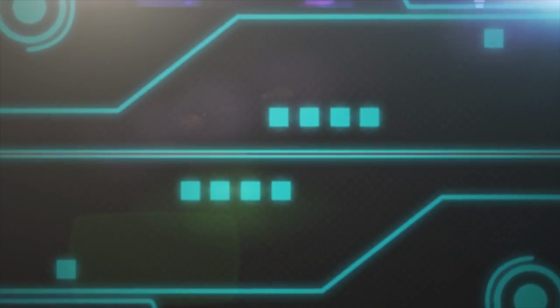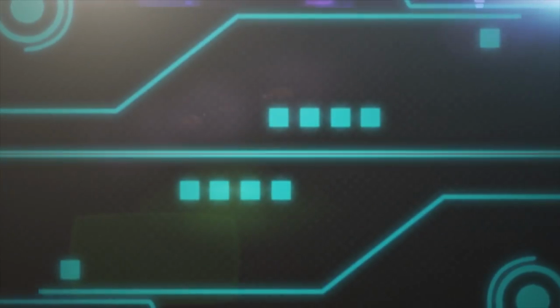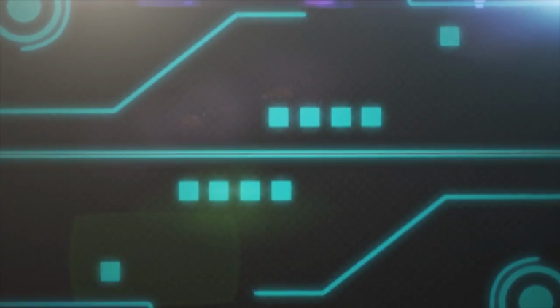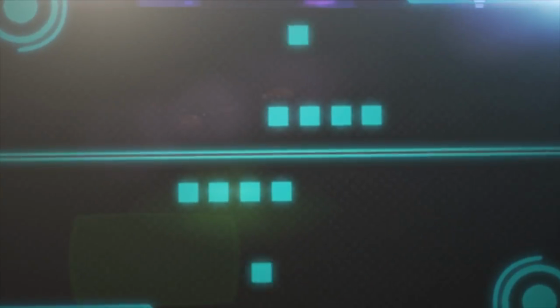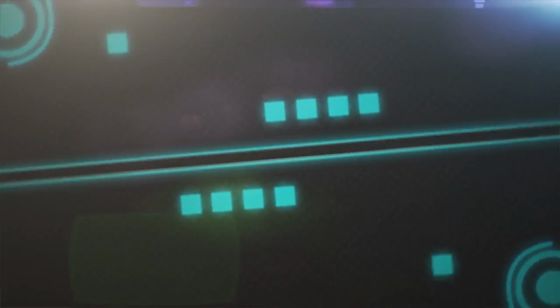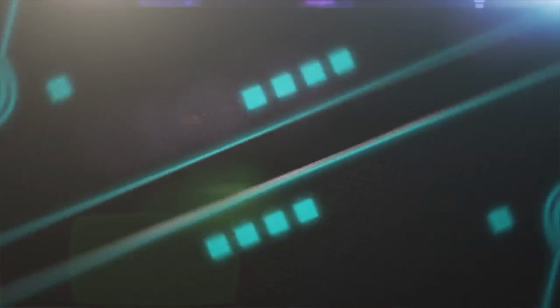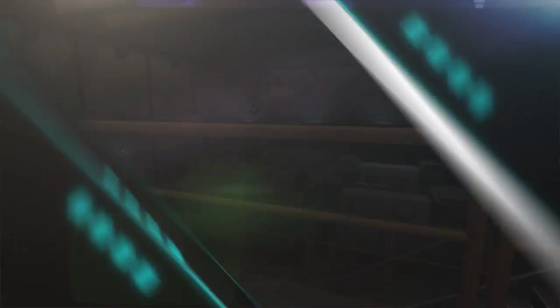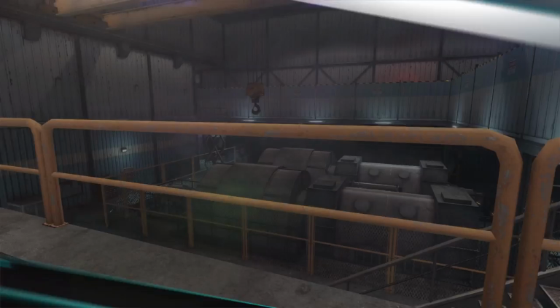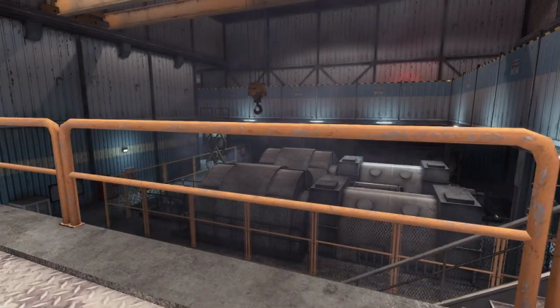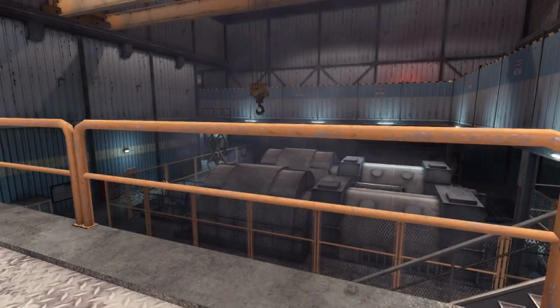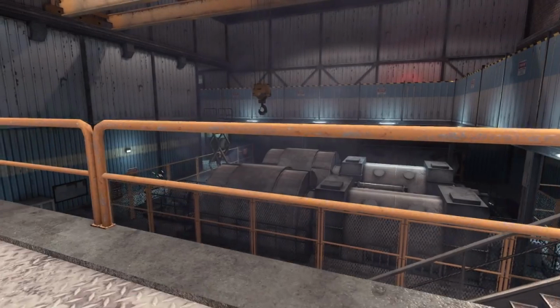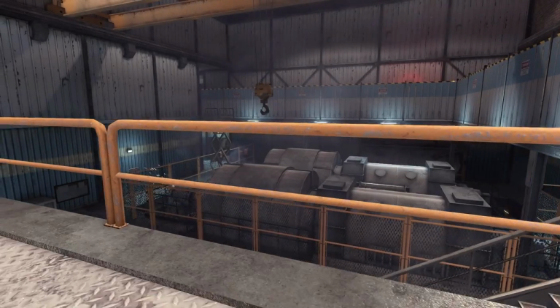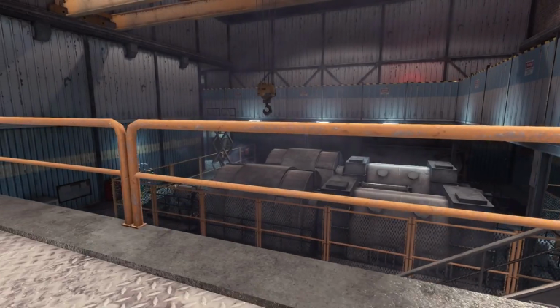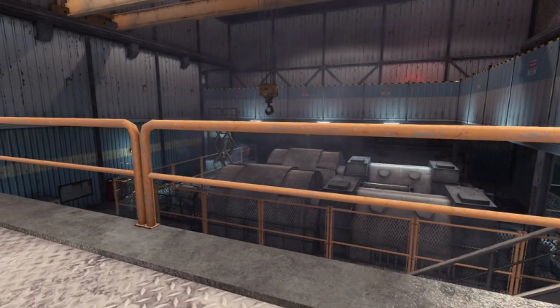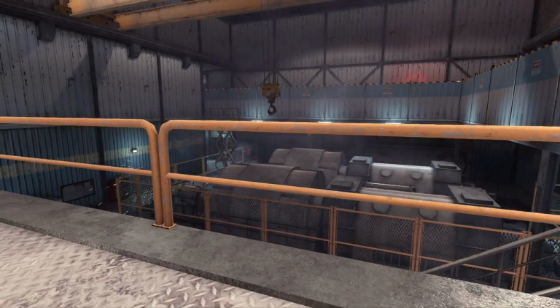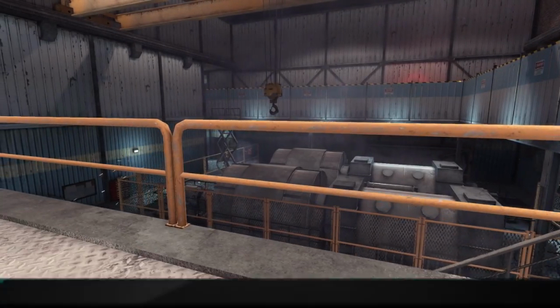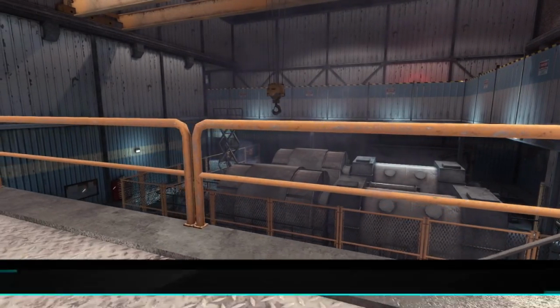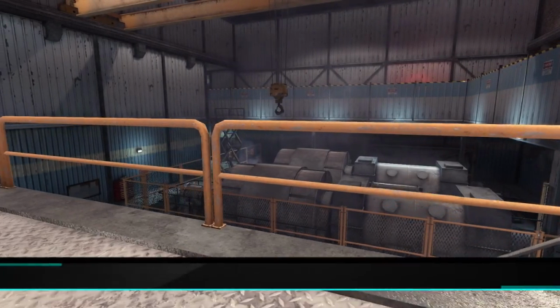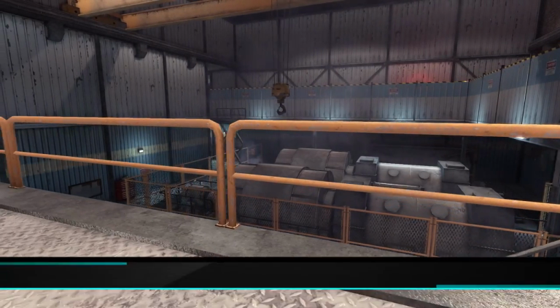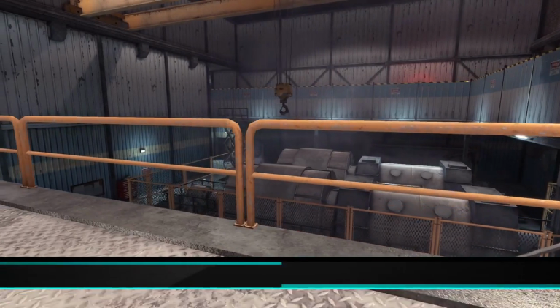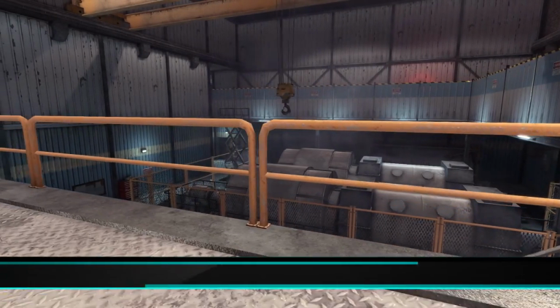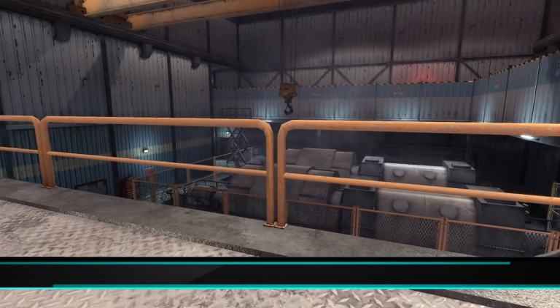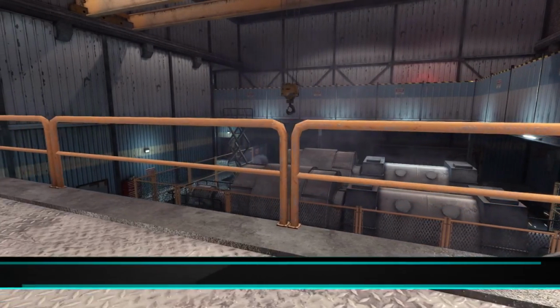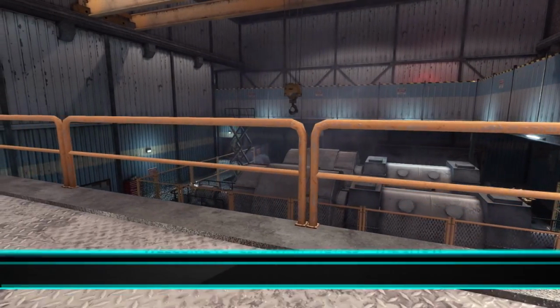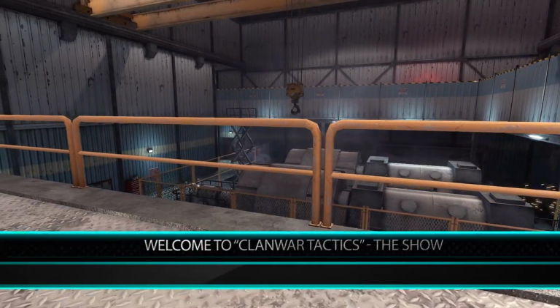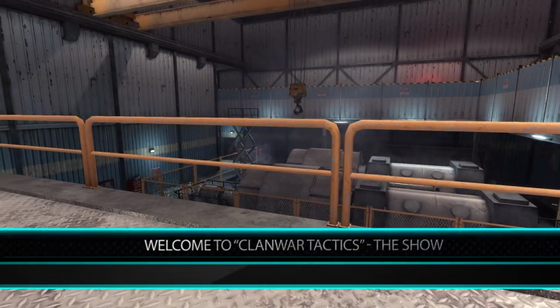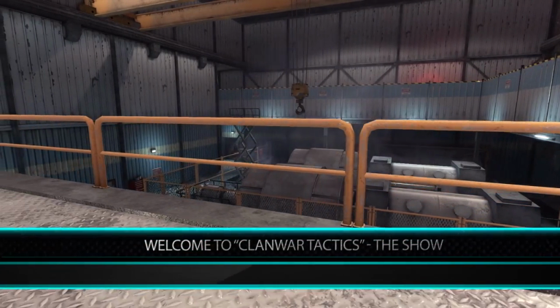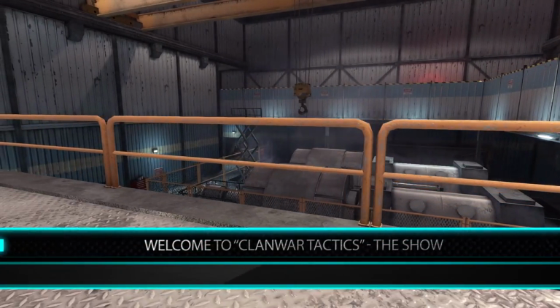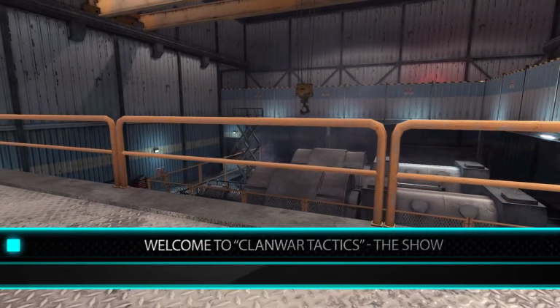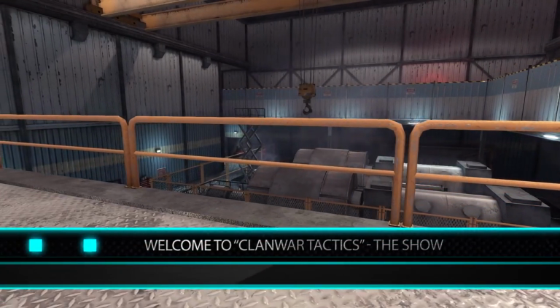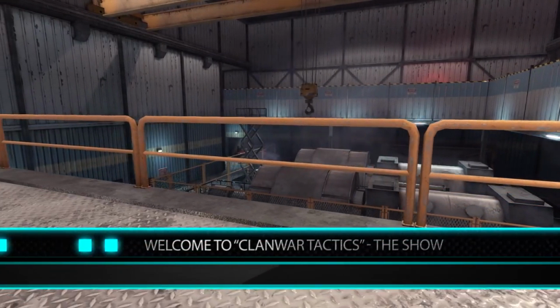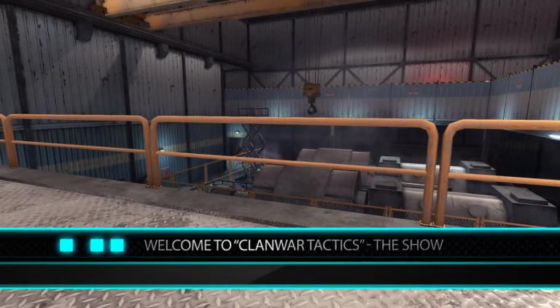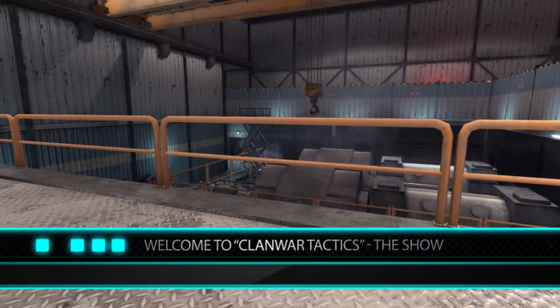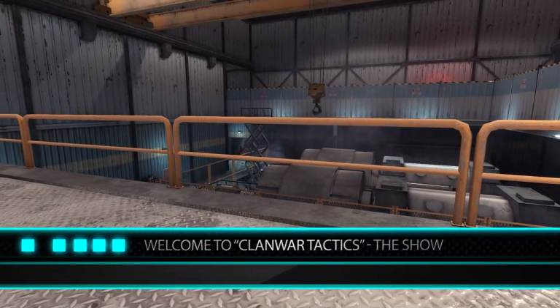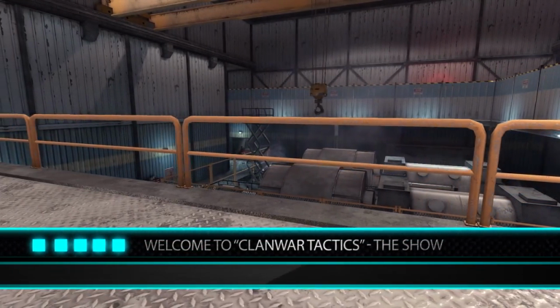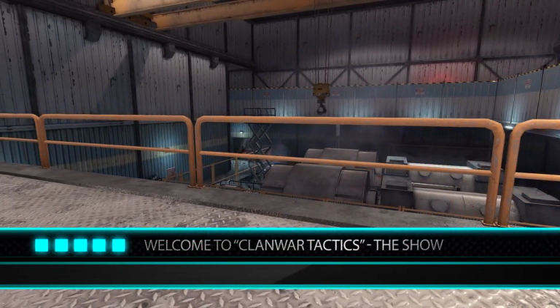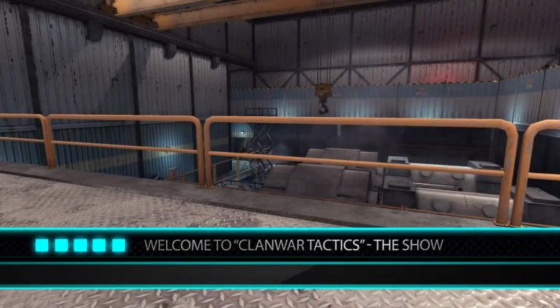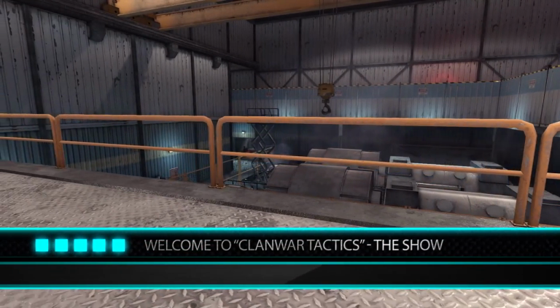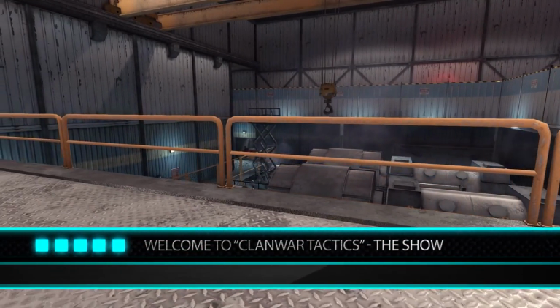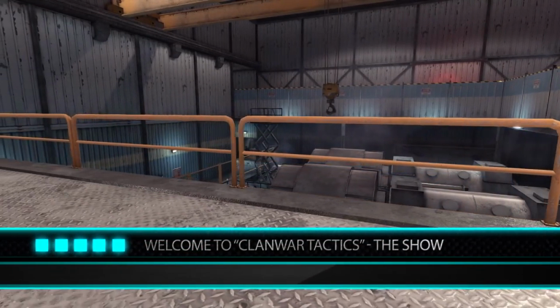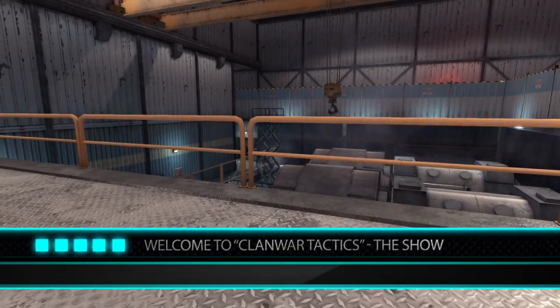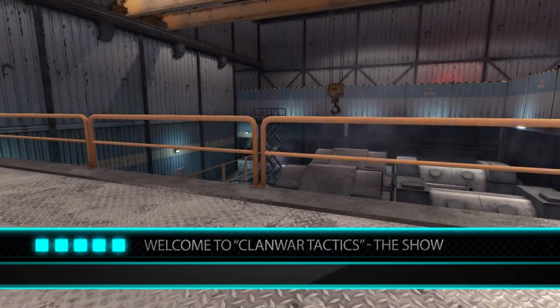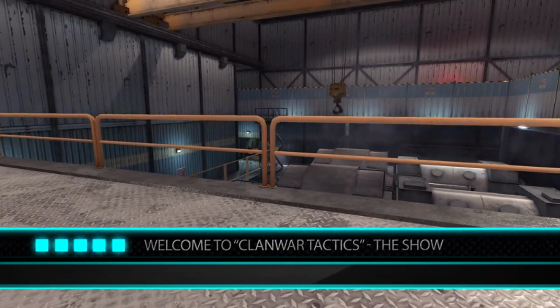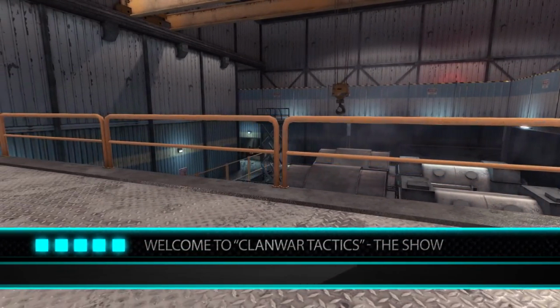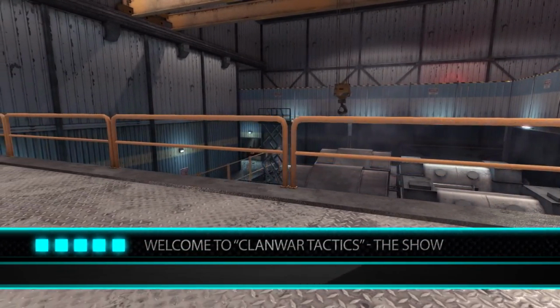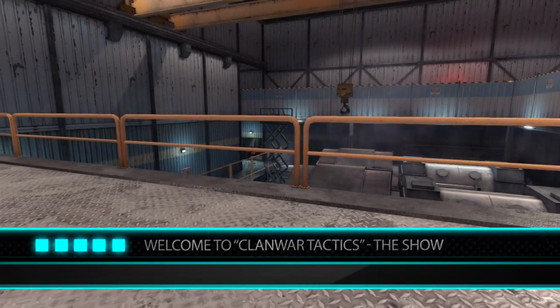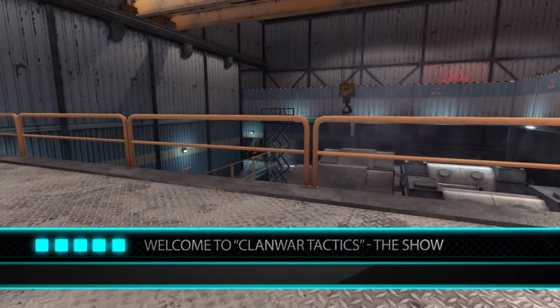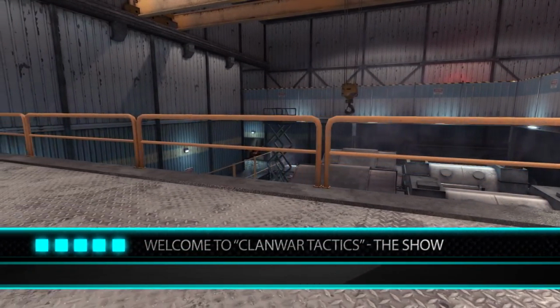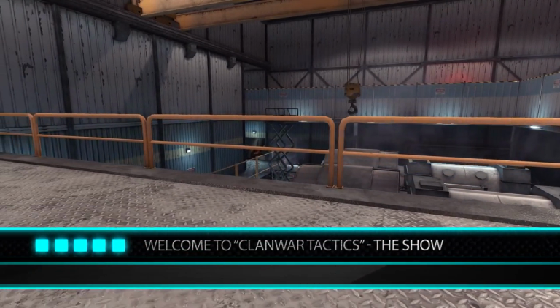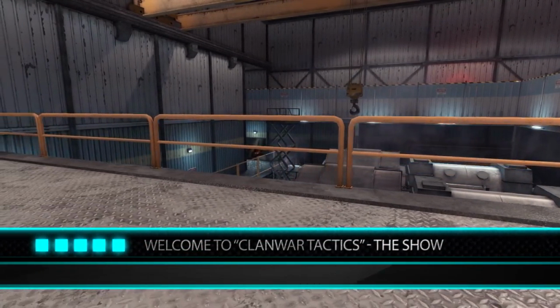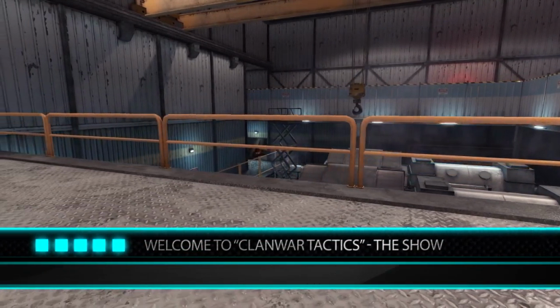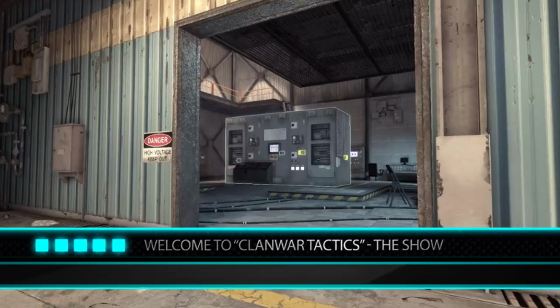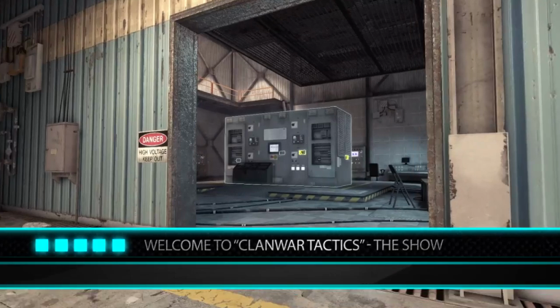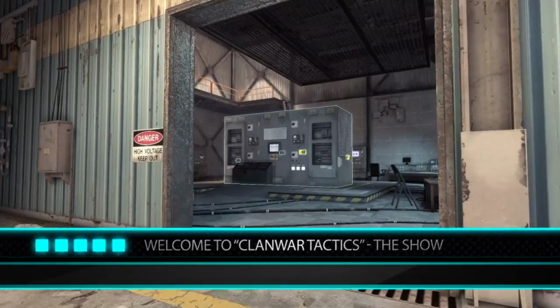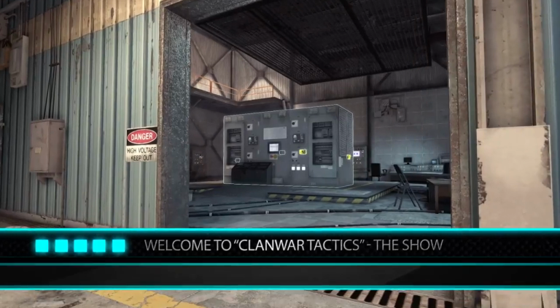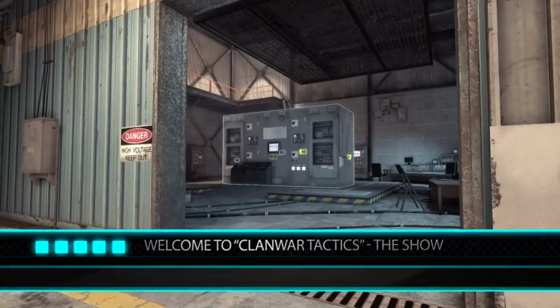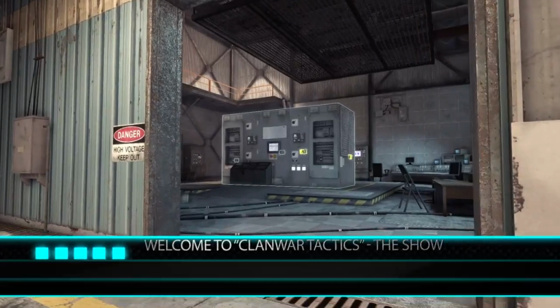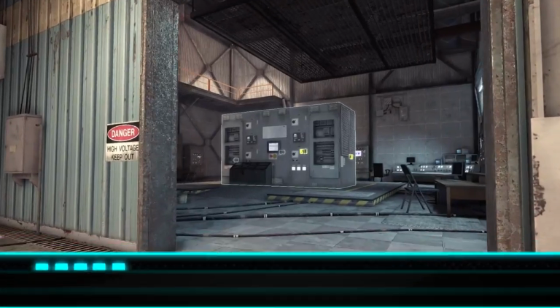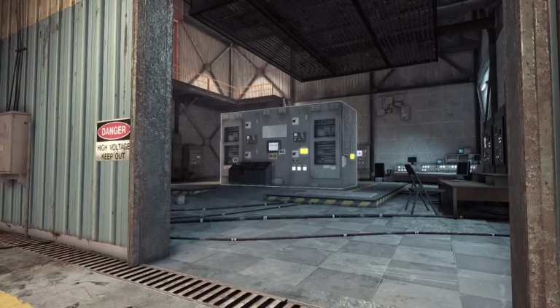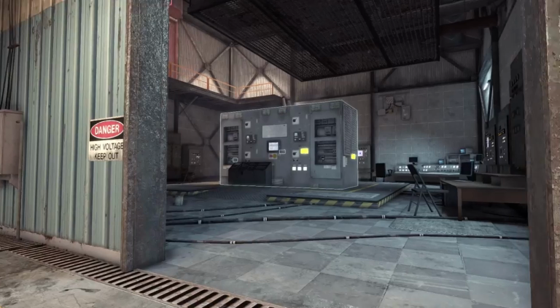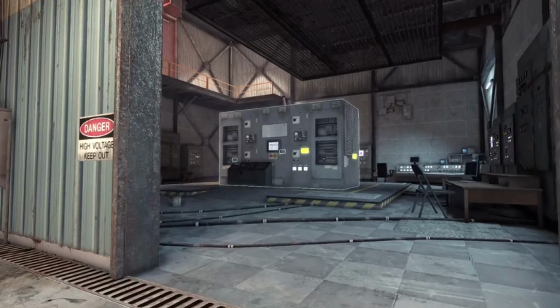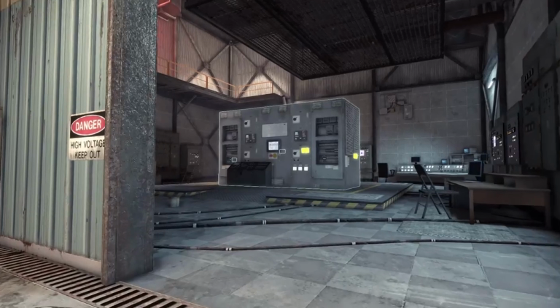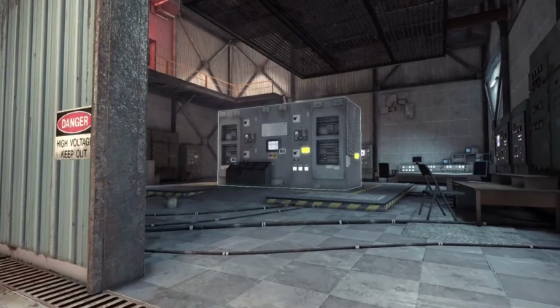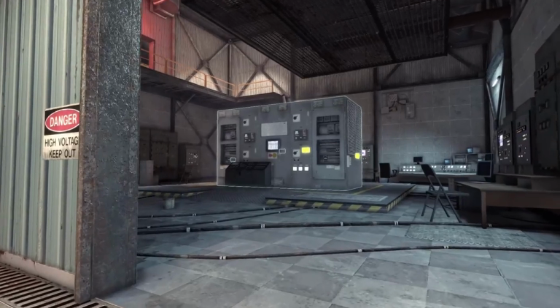Welcome back to today's episode of Clan War Tactics. Episode 3: Lock and Load on Power Station Blasting Mode.